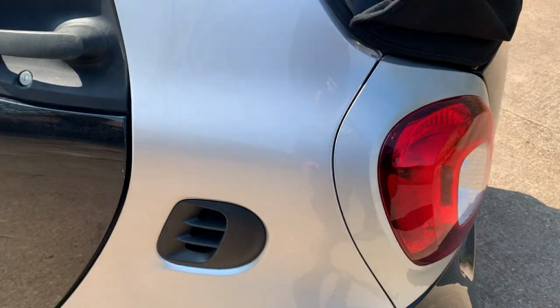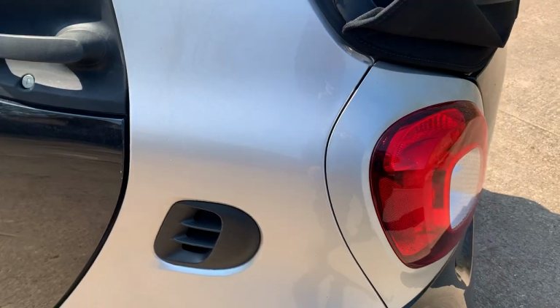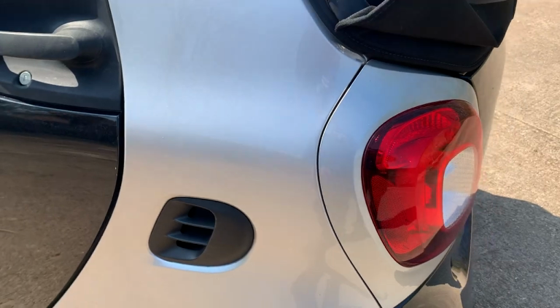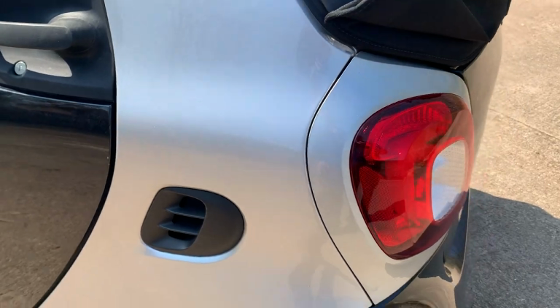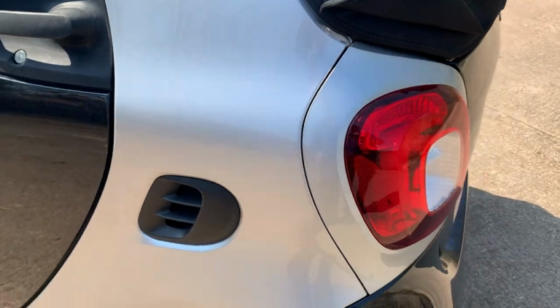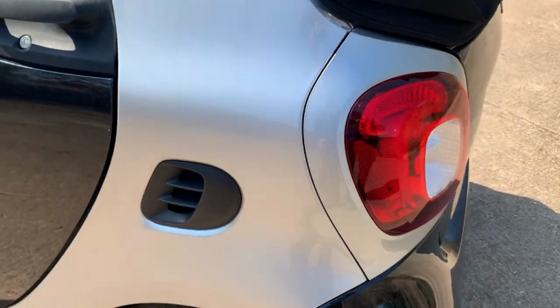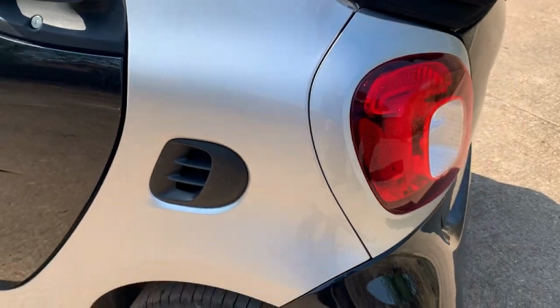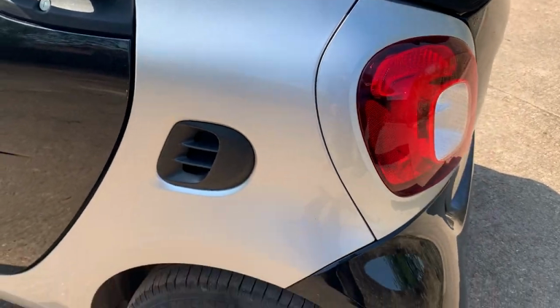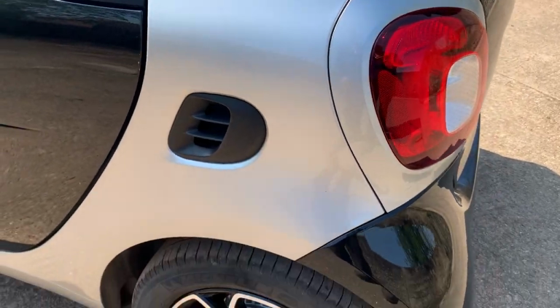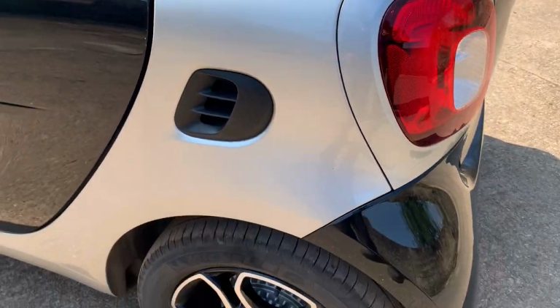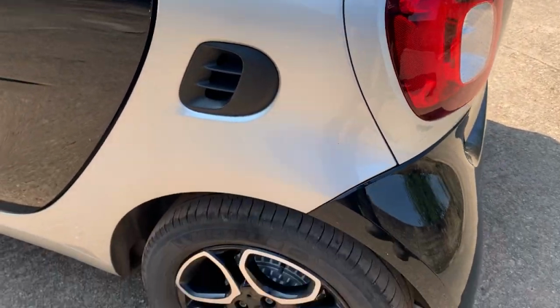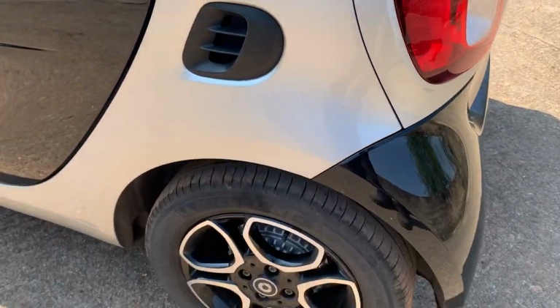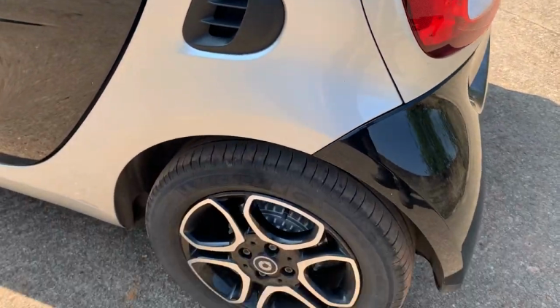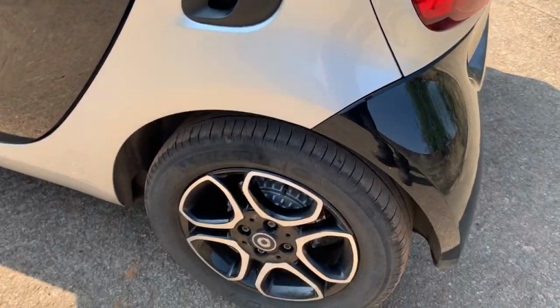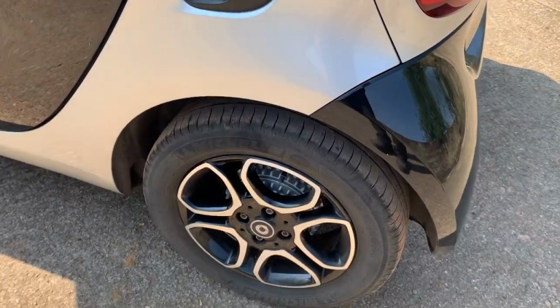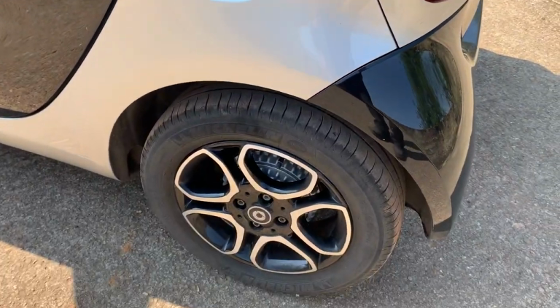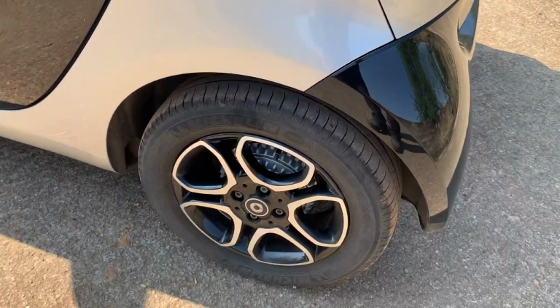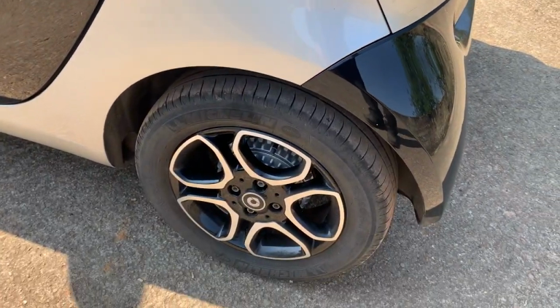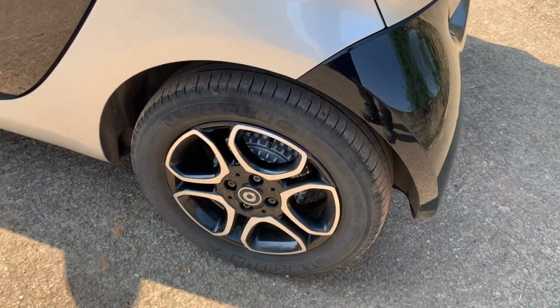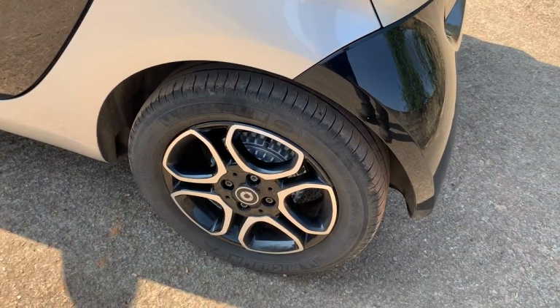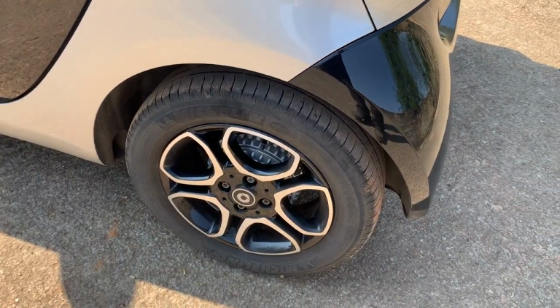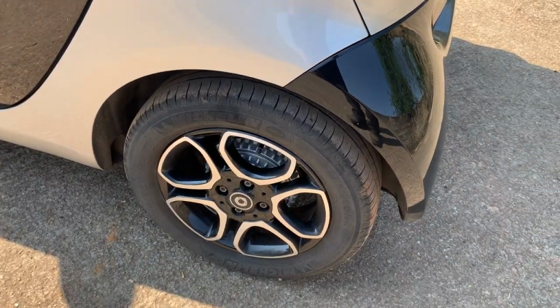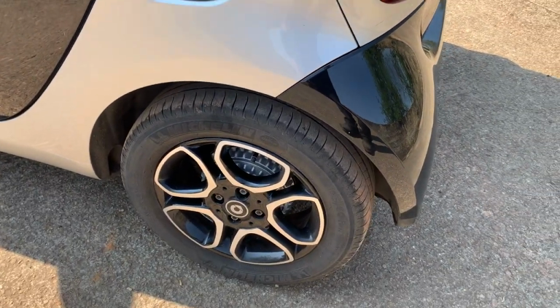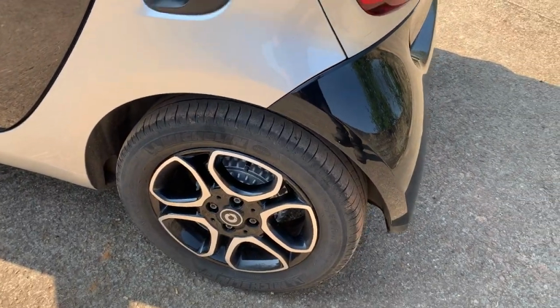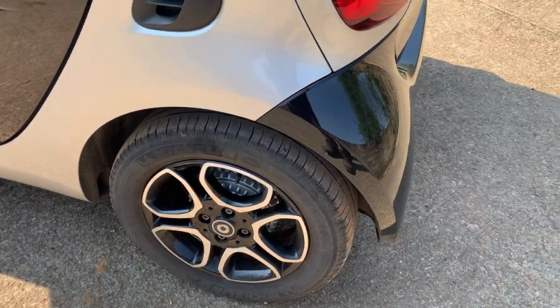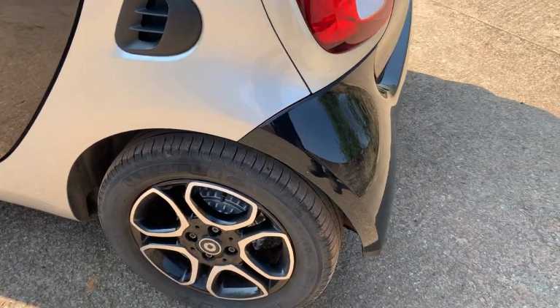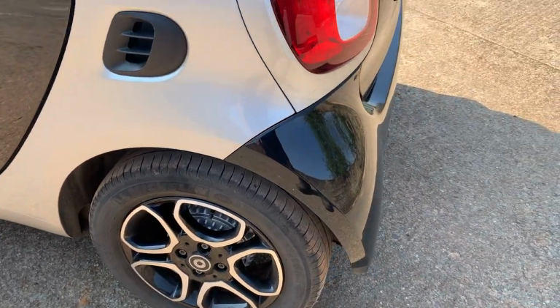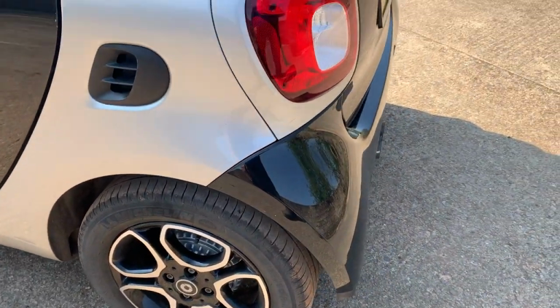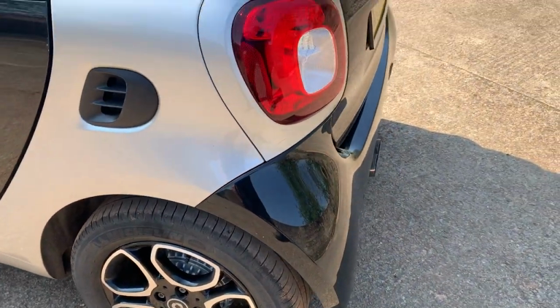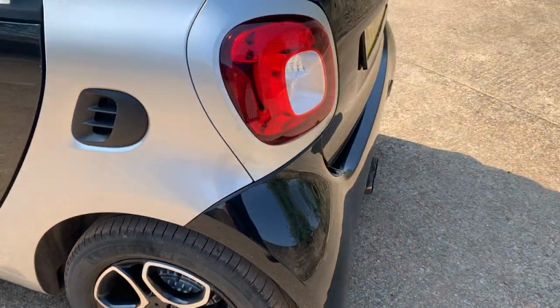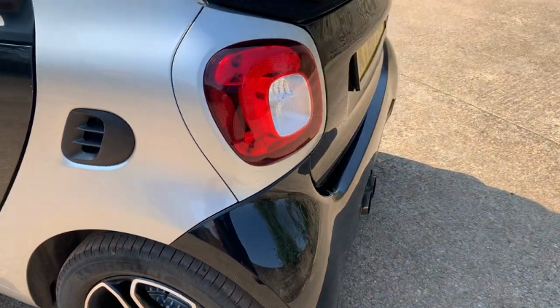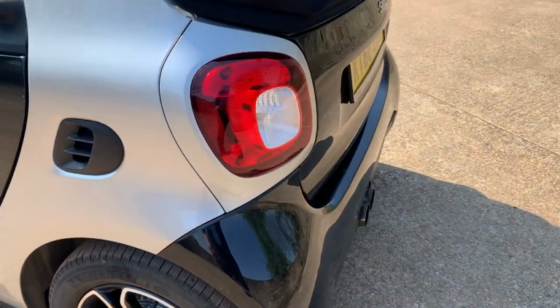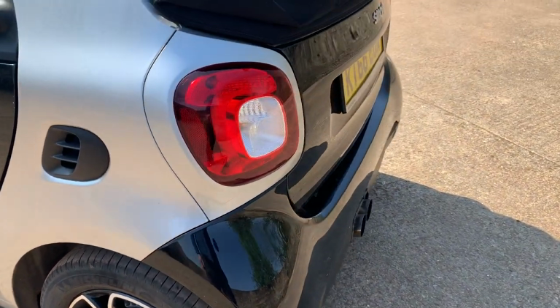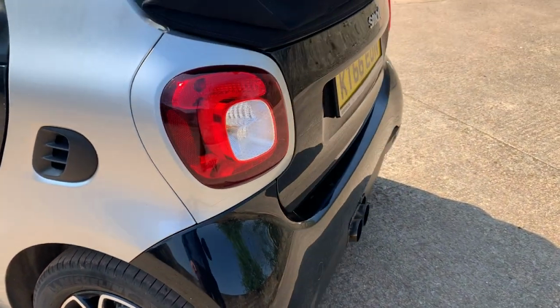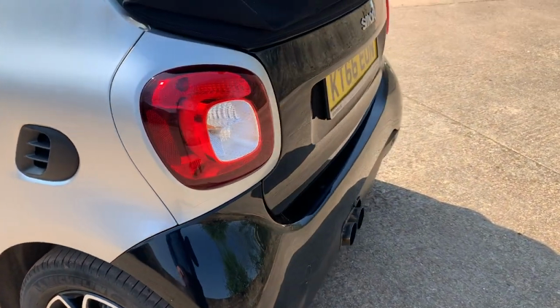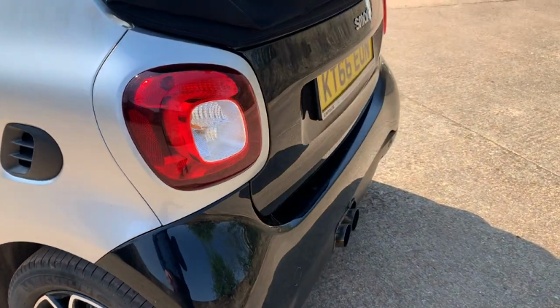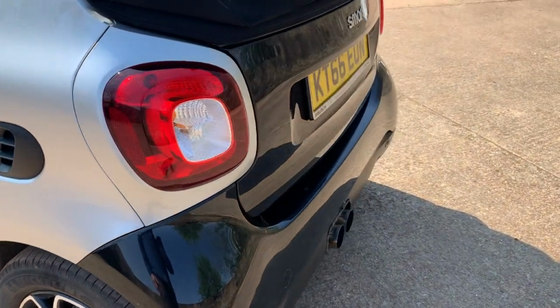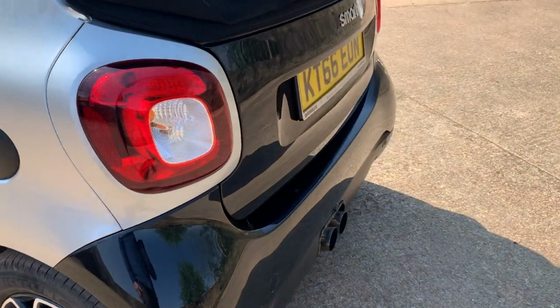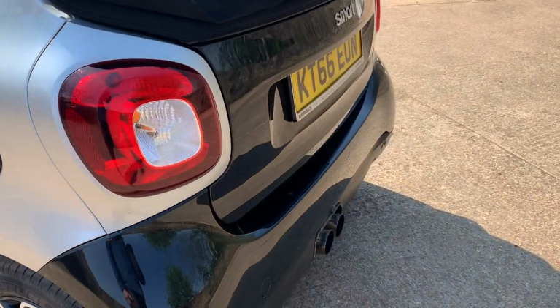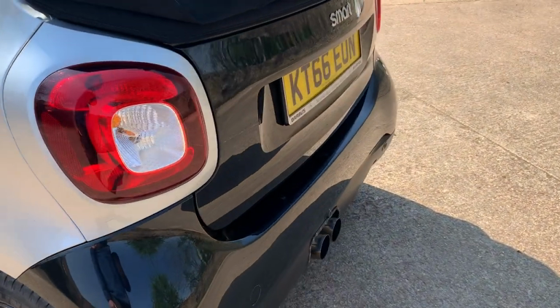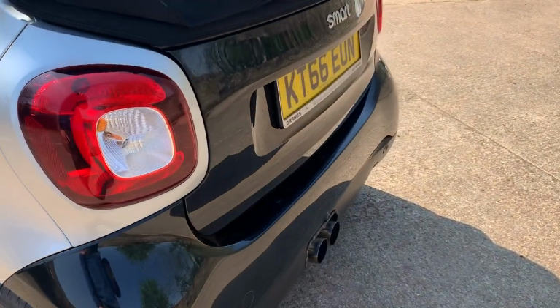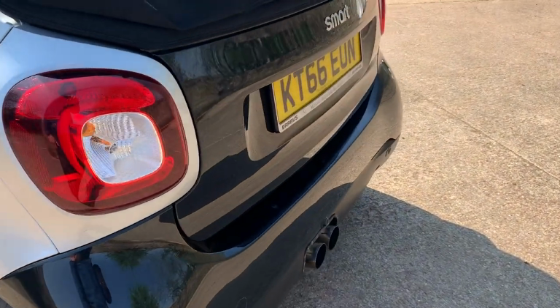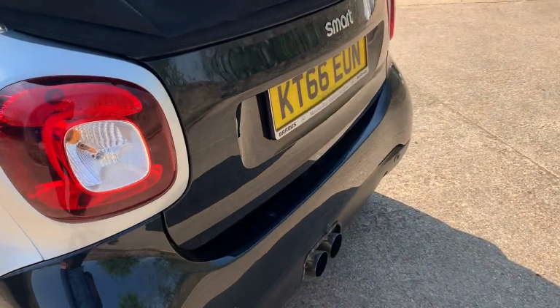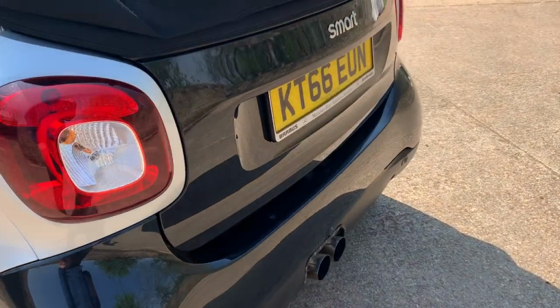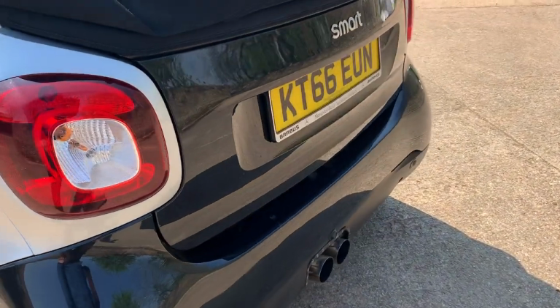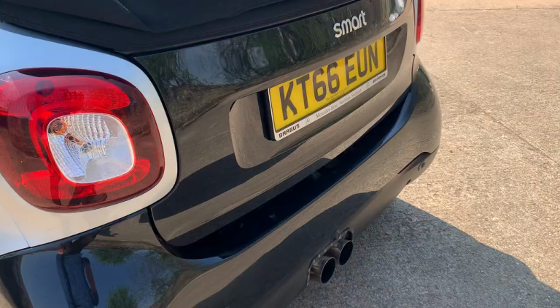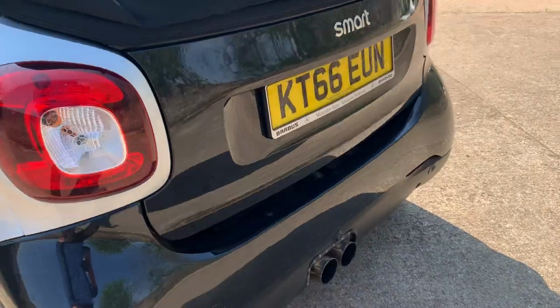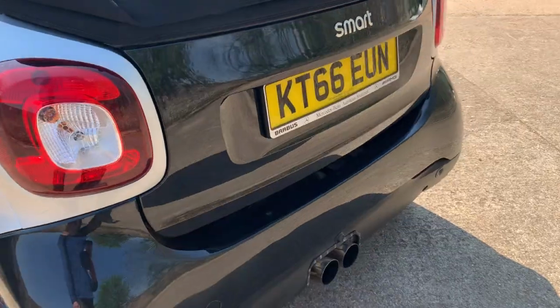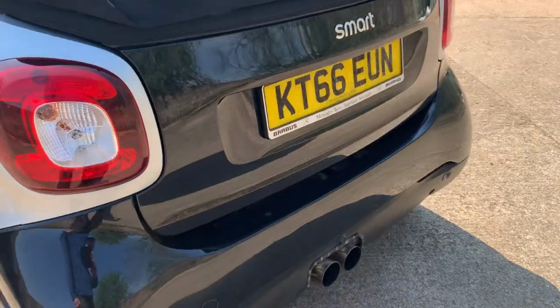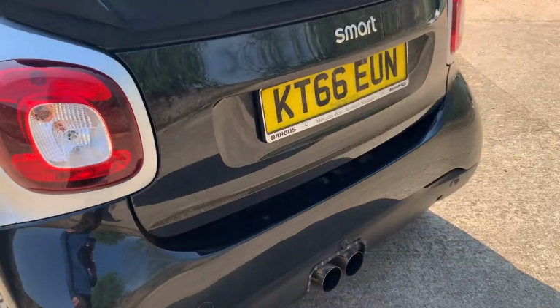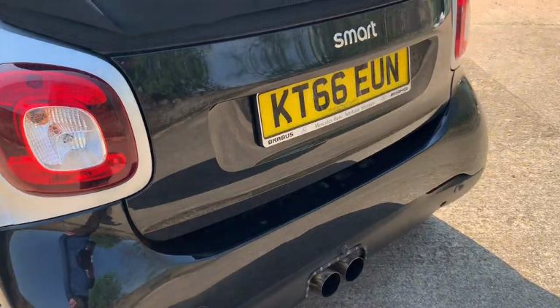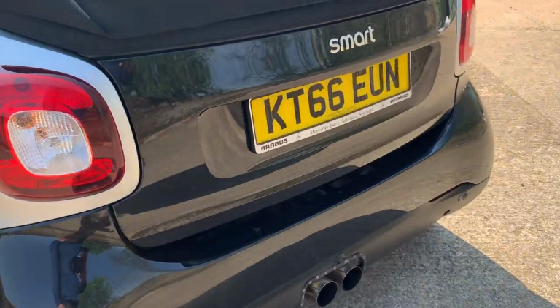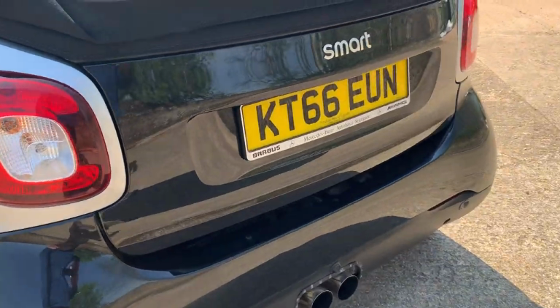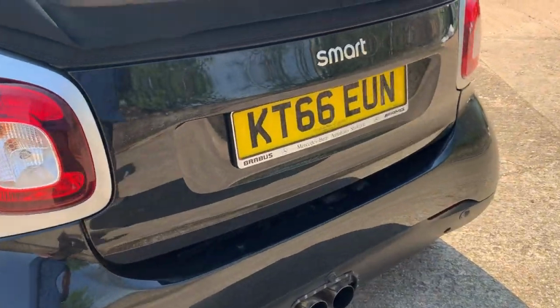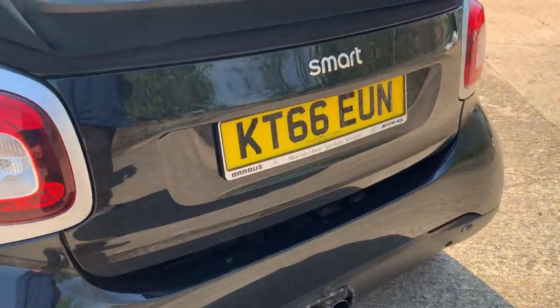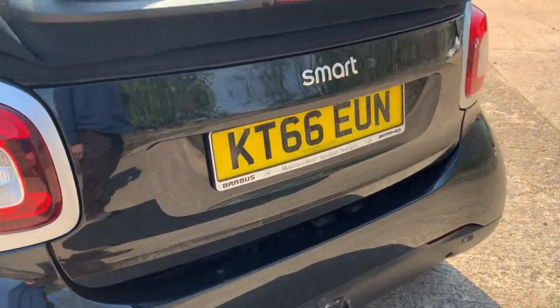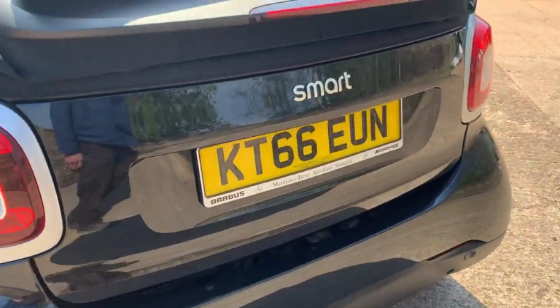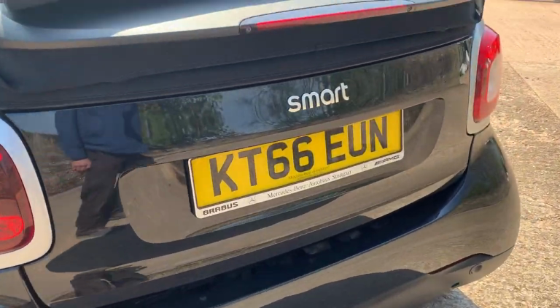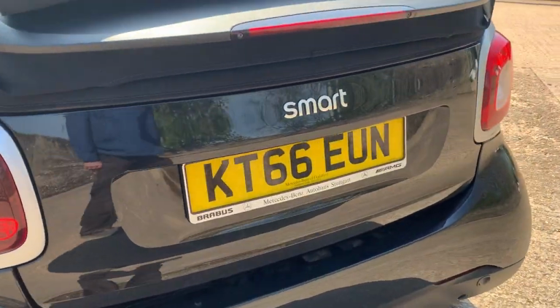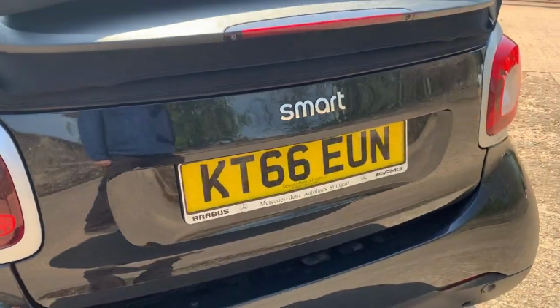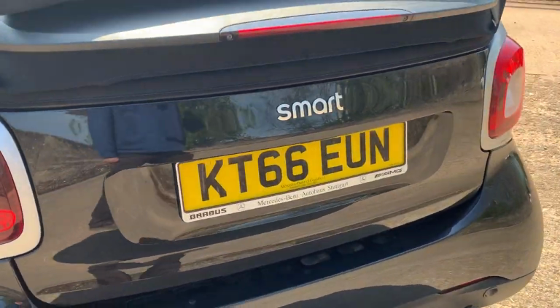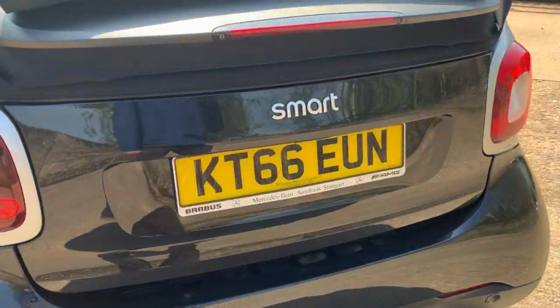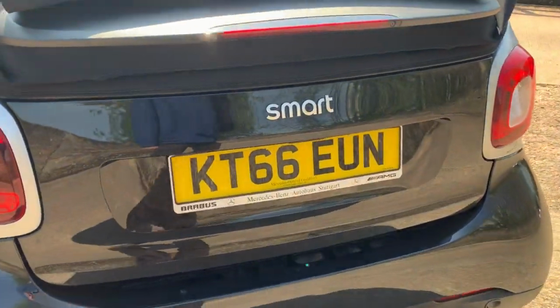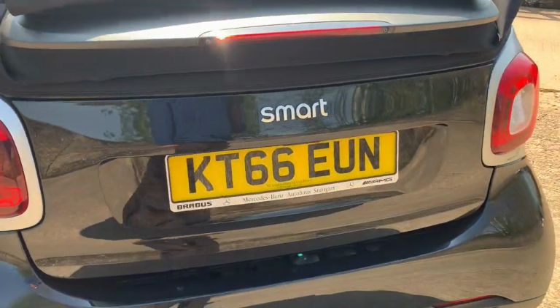Near side rear wing all good, near side rear wheel all good. Carrying on round, it's all fine around the tail end.